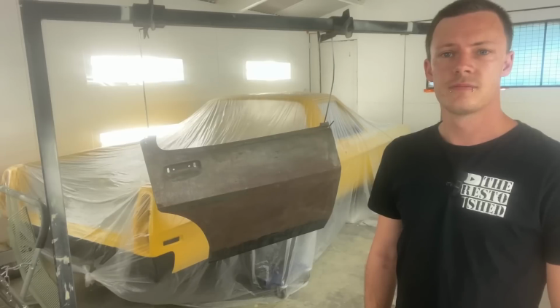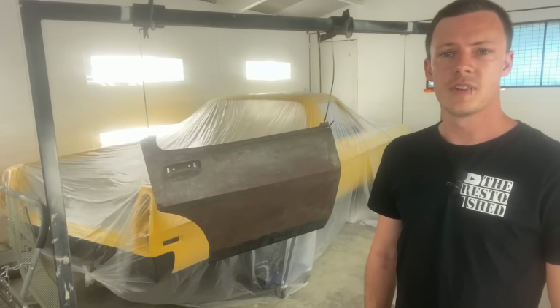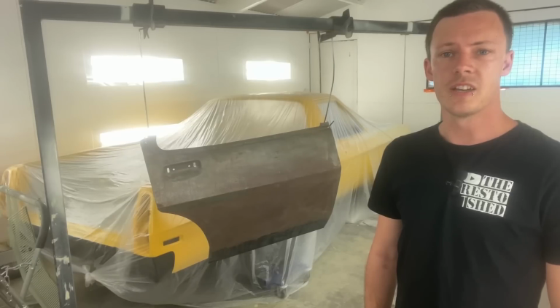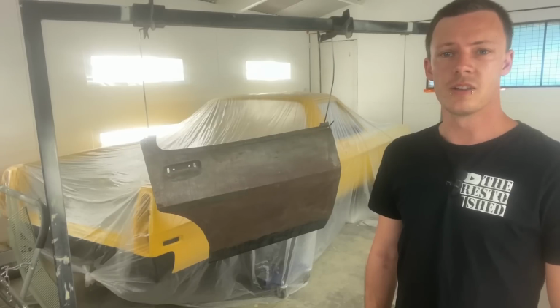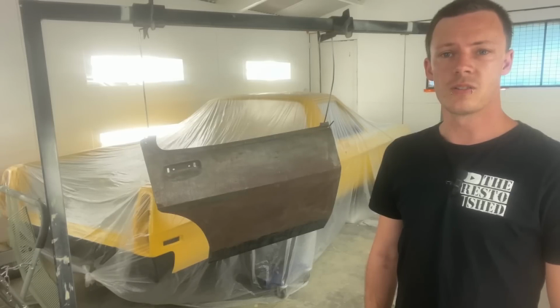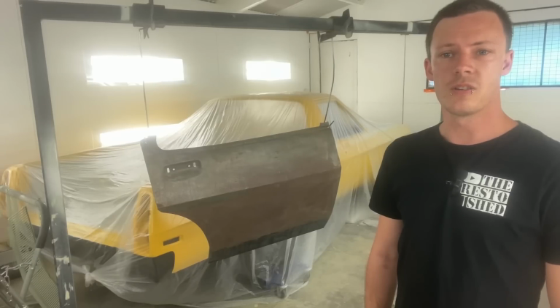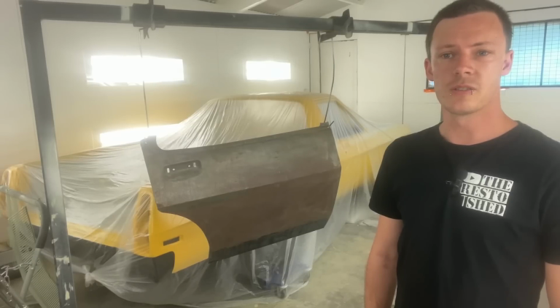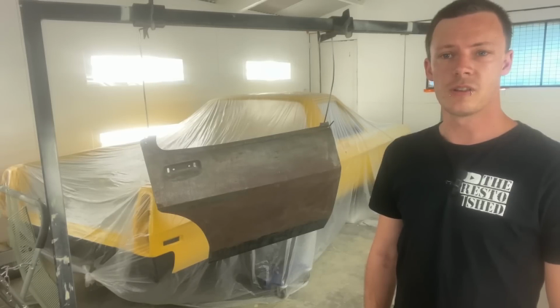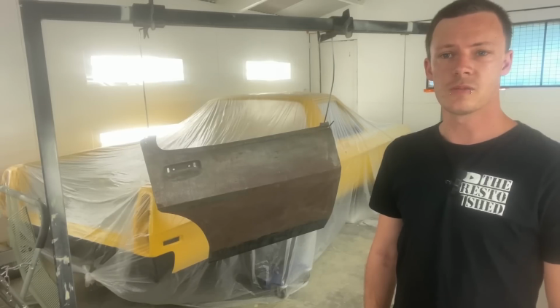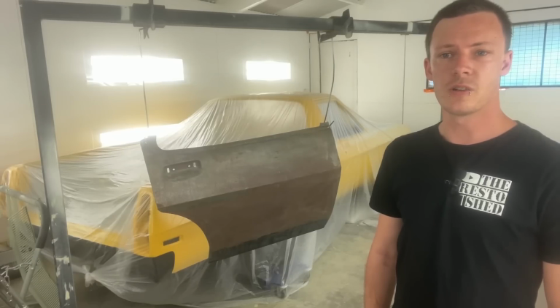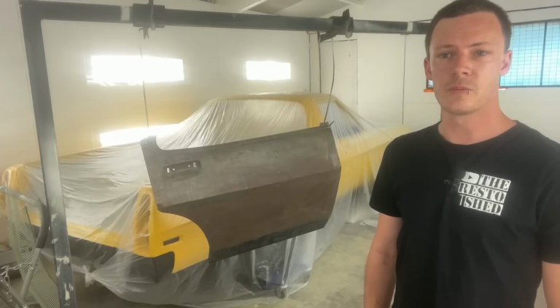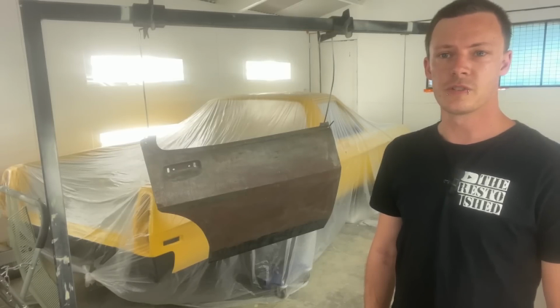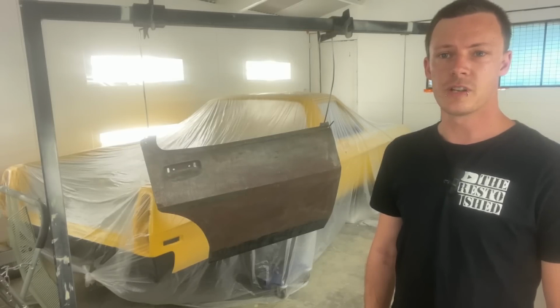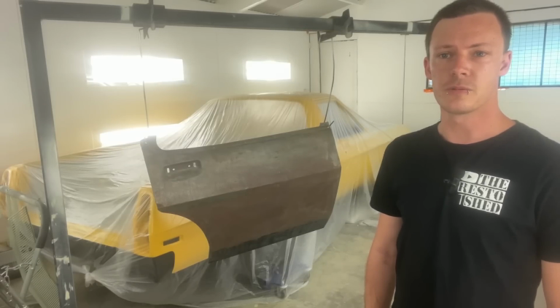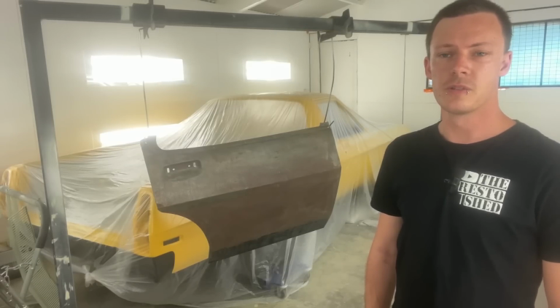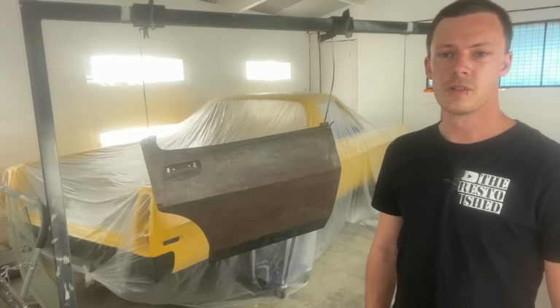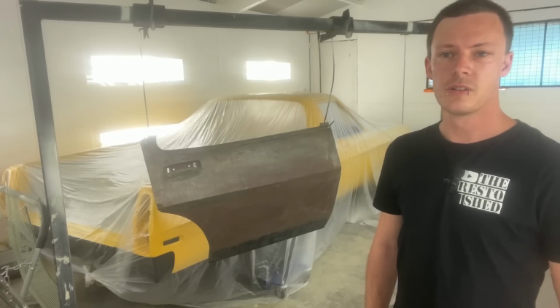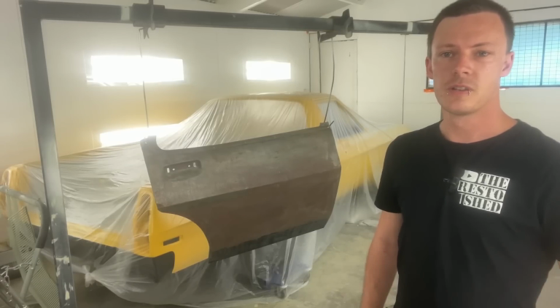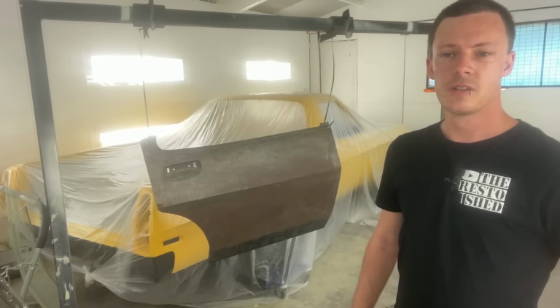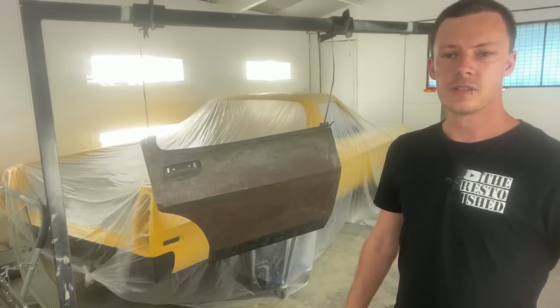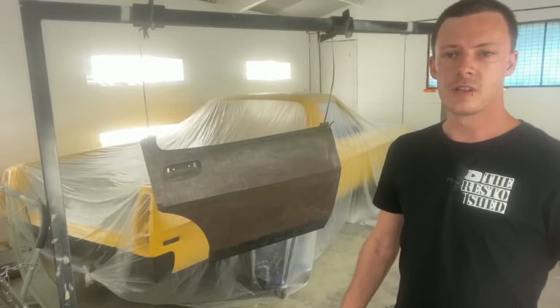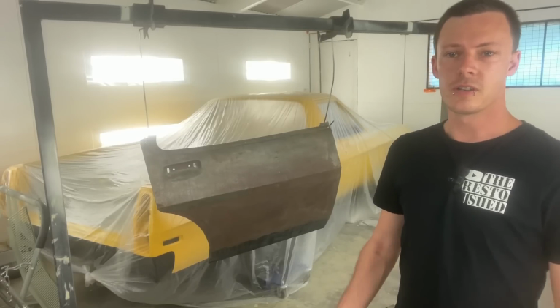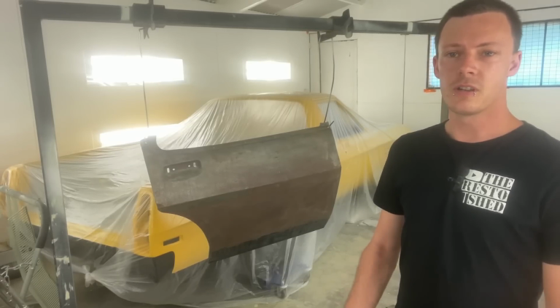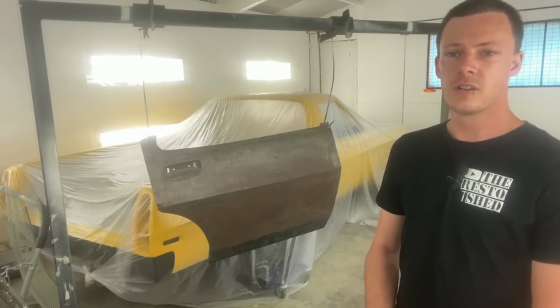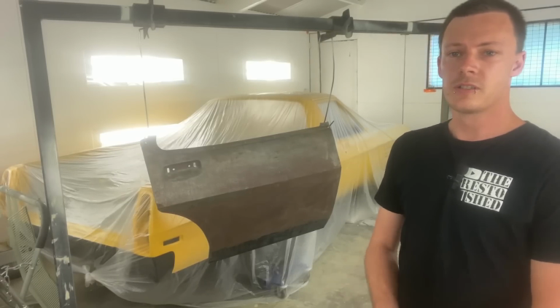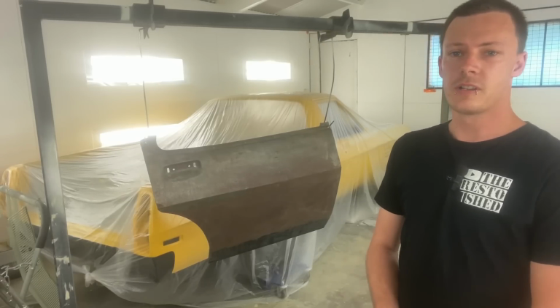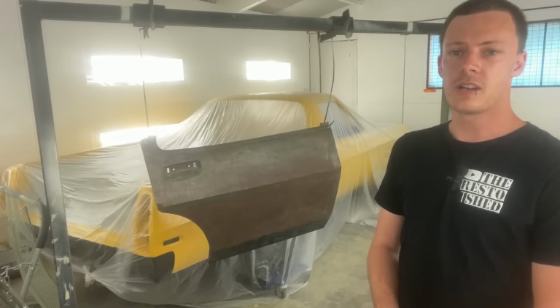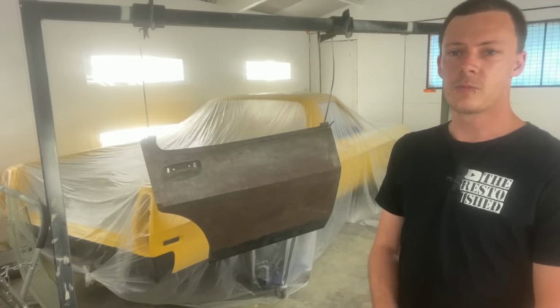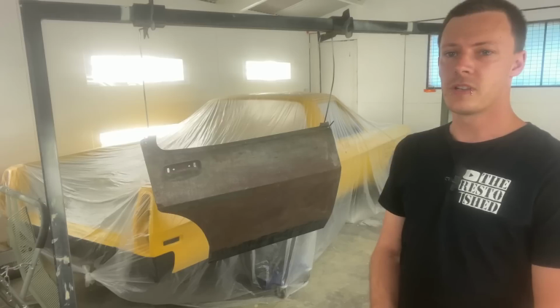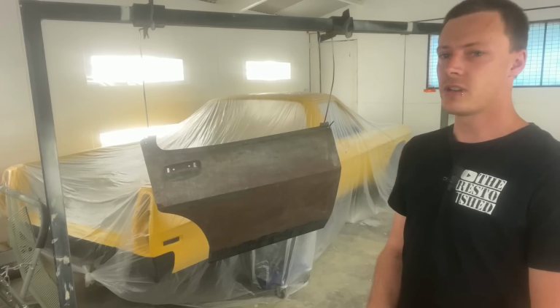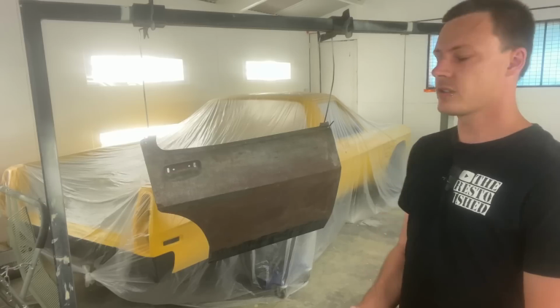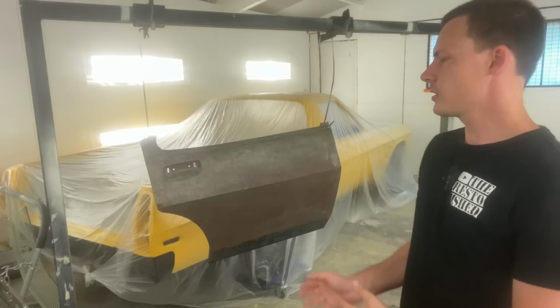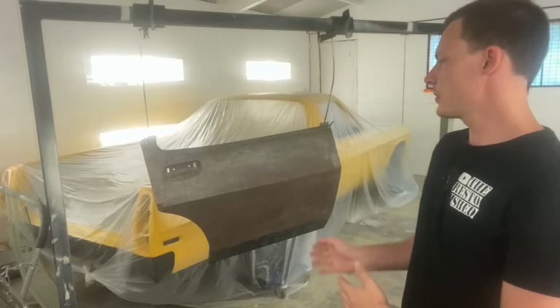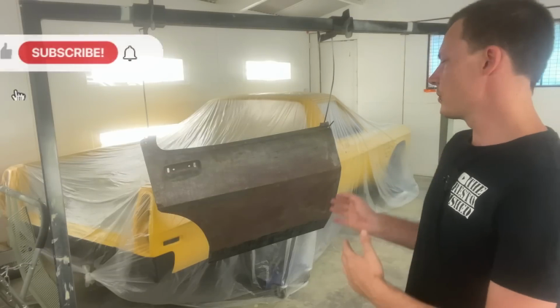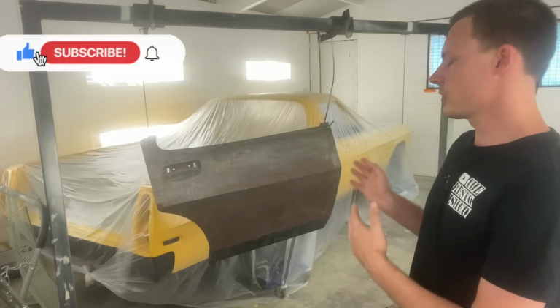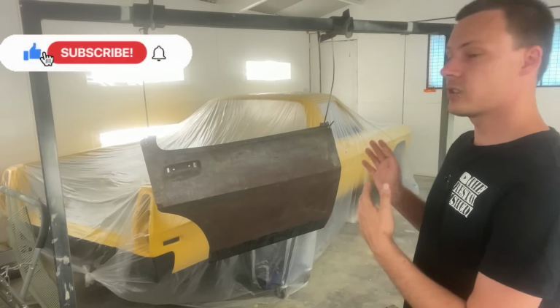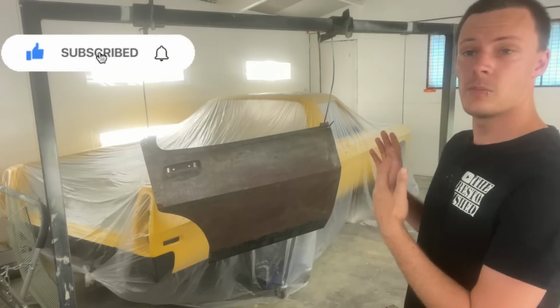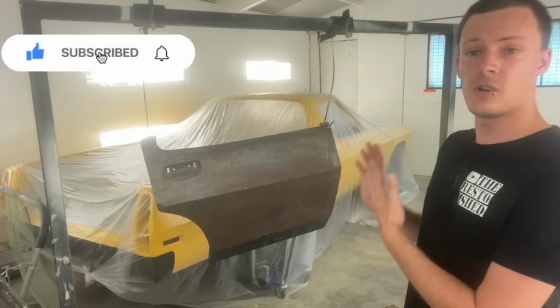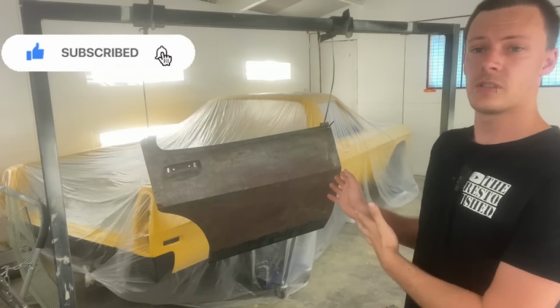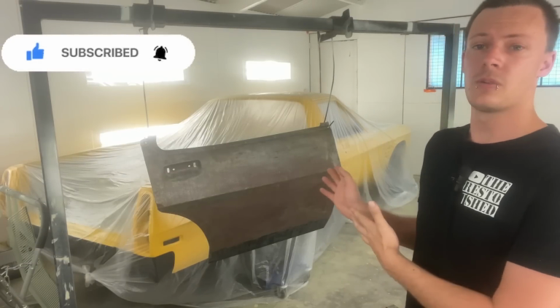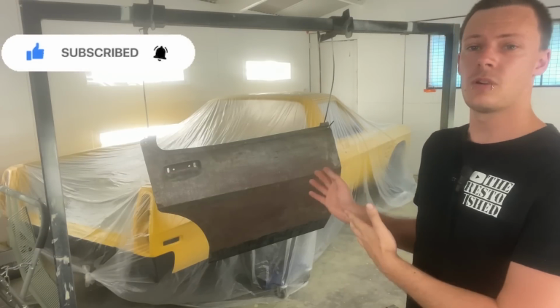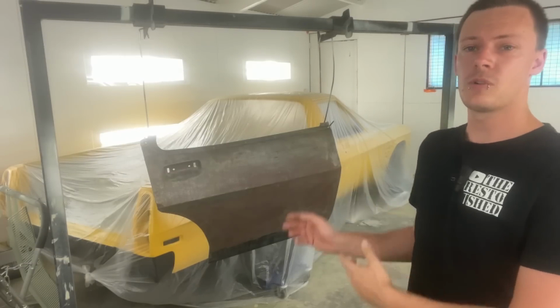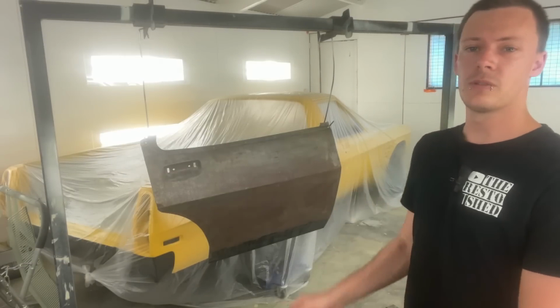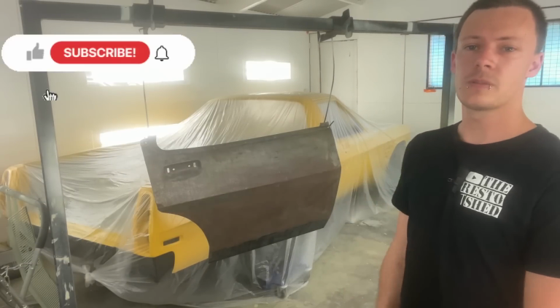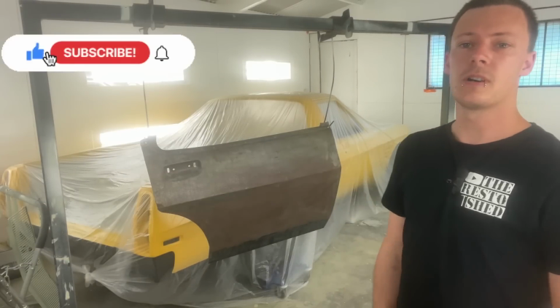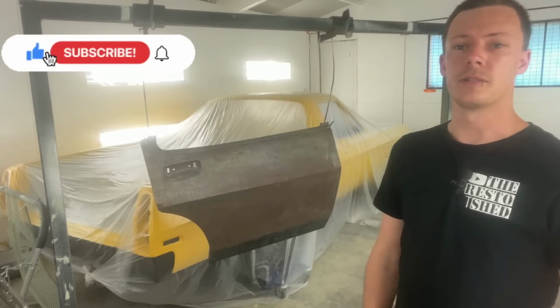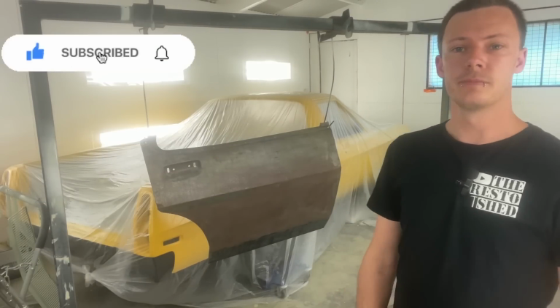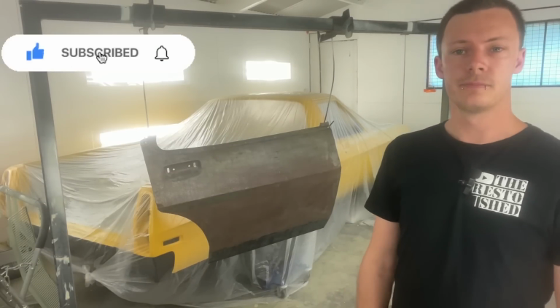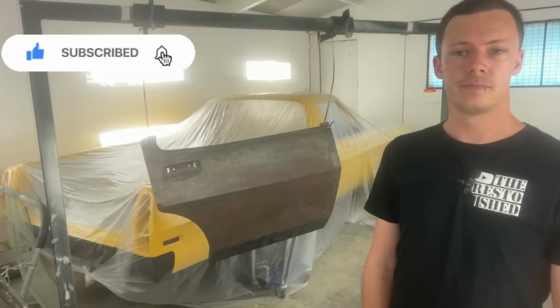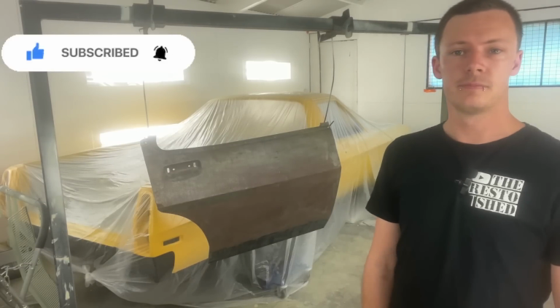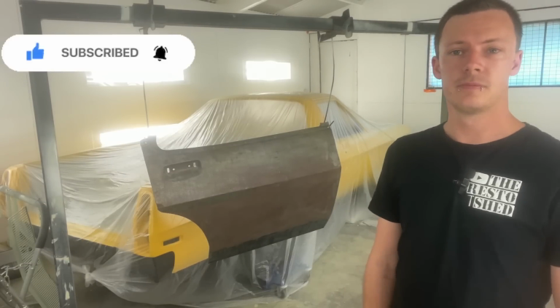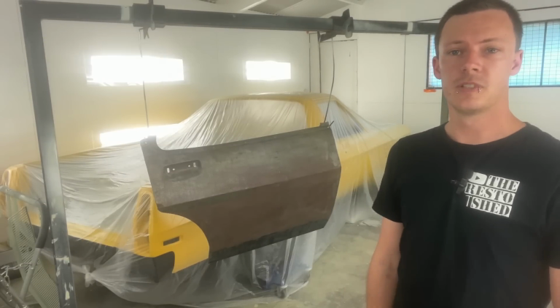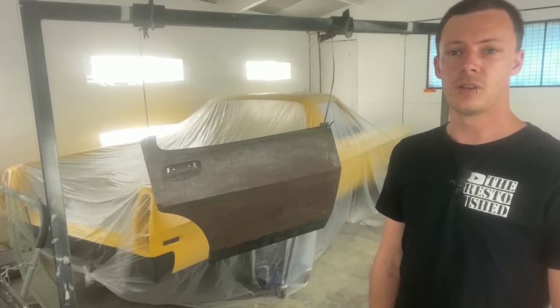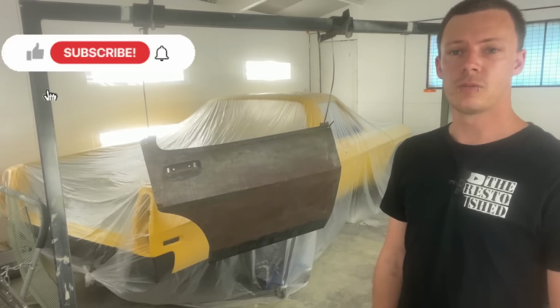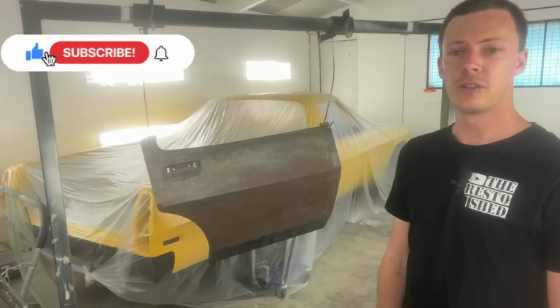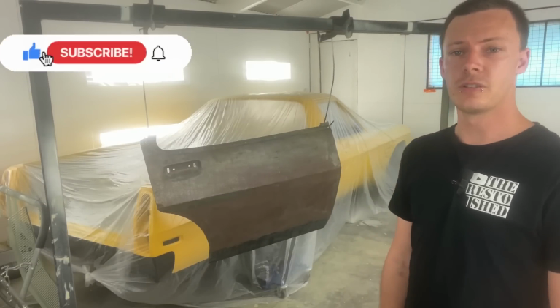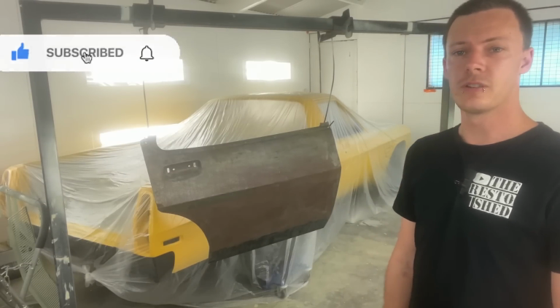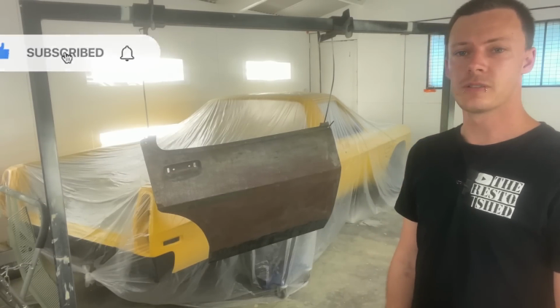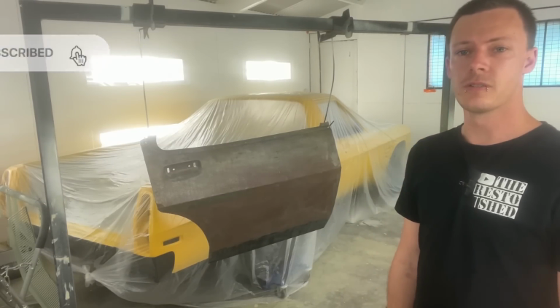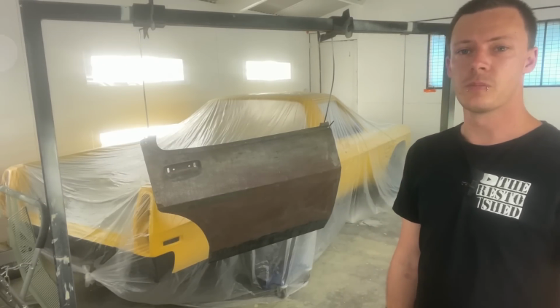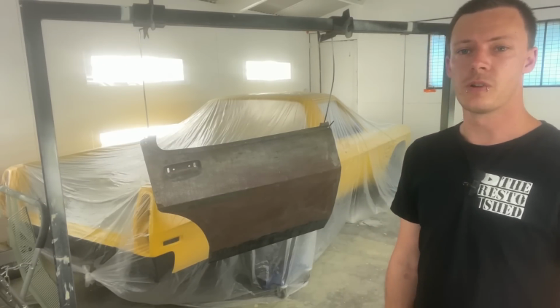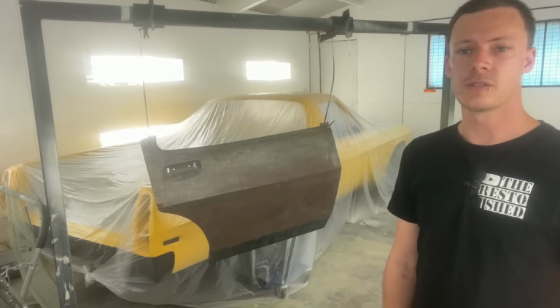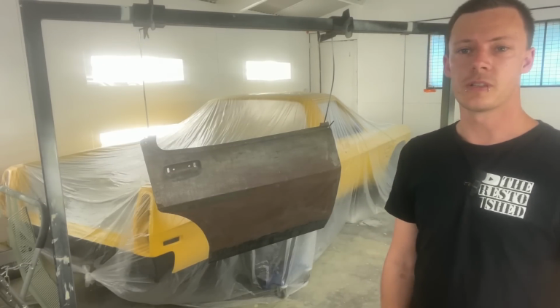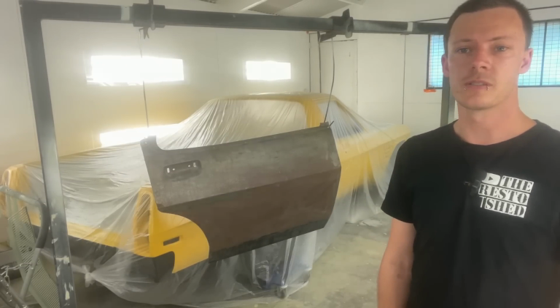How's it going guys and girls, welcome to the channel. Today we are going to be putting epoxy primer on this one and I'll run you through the process.